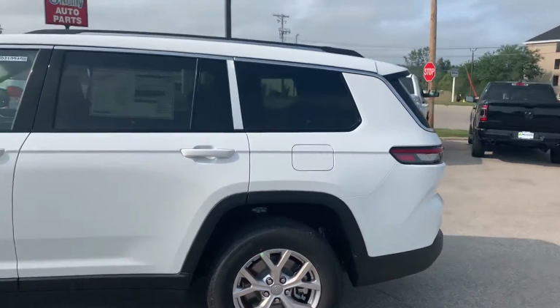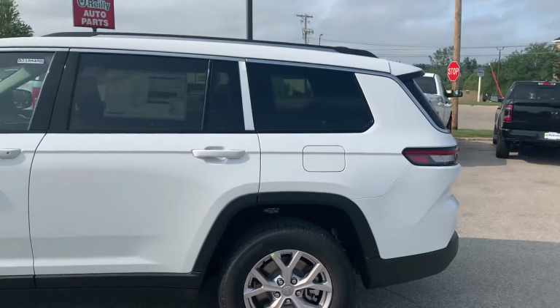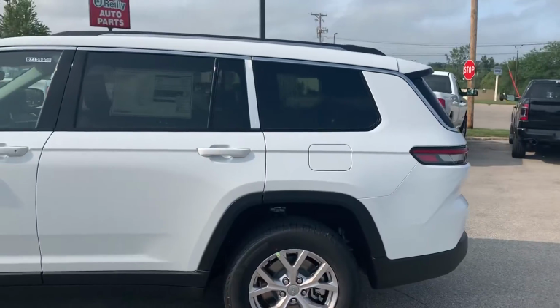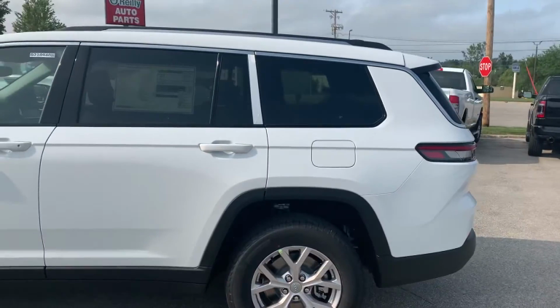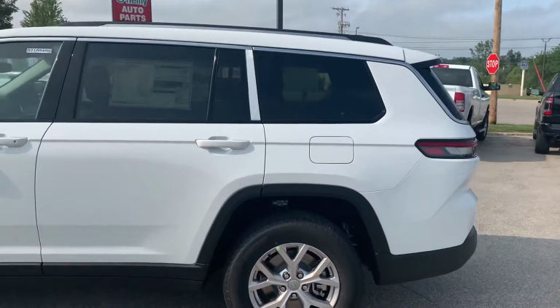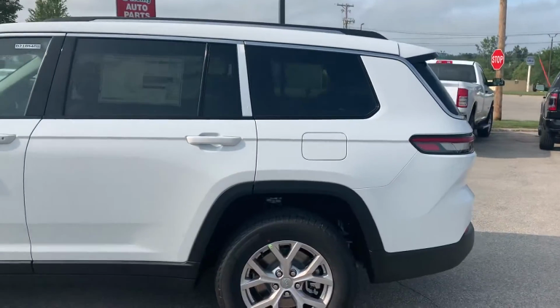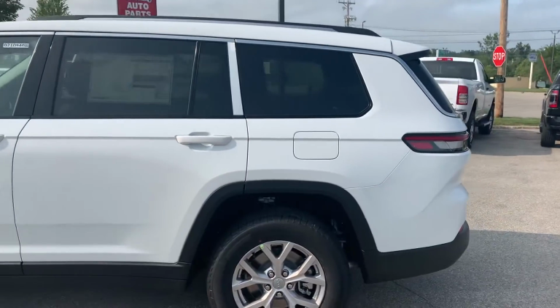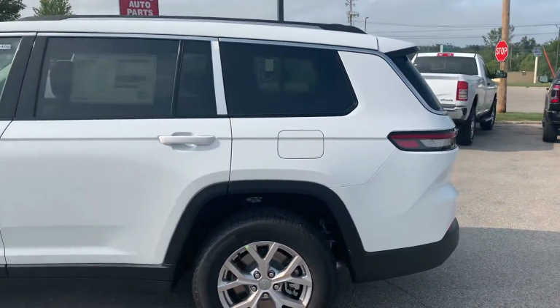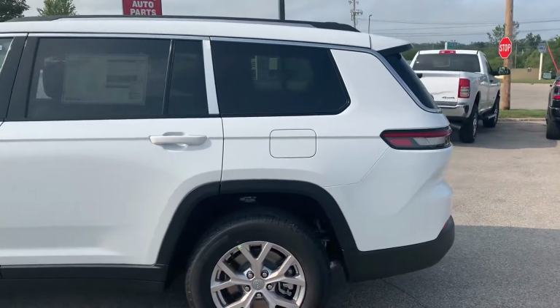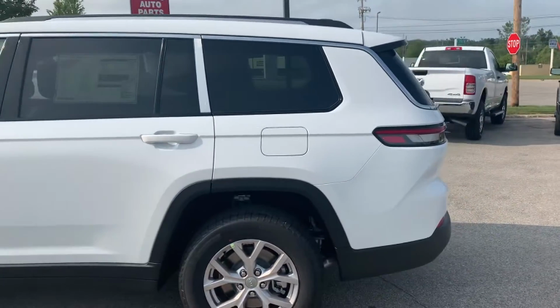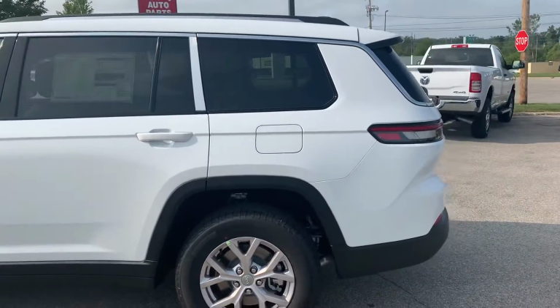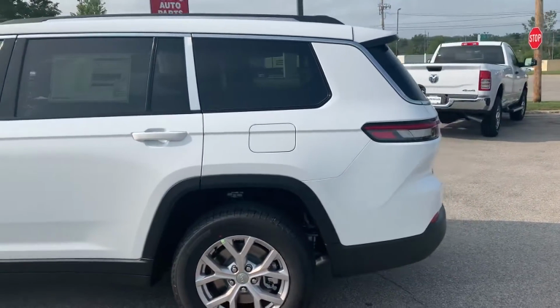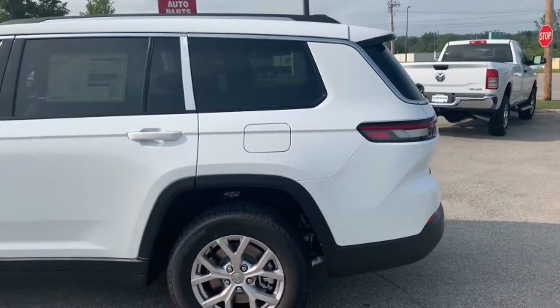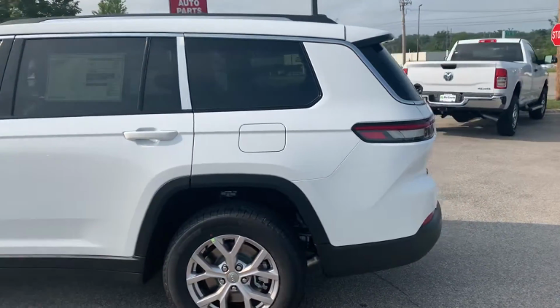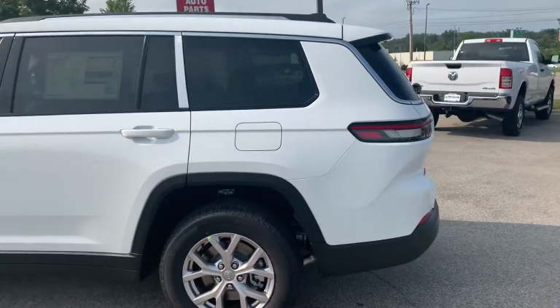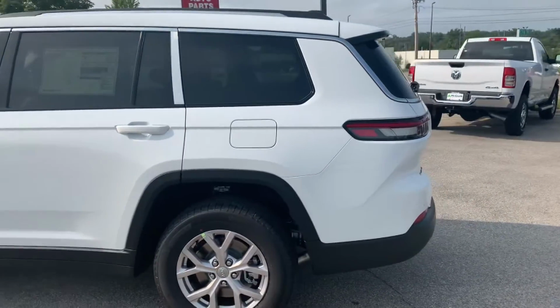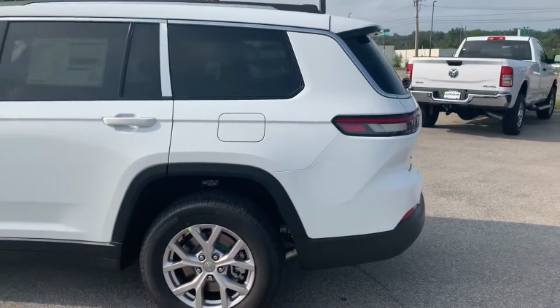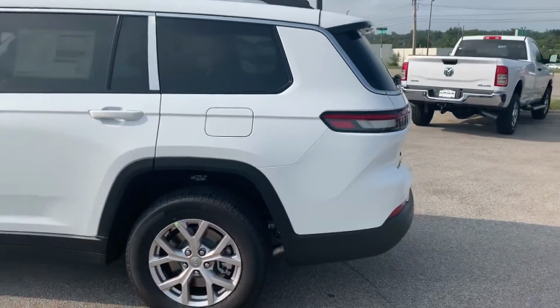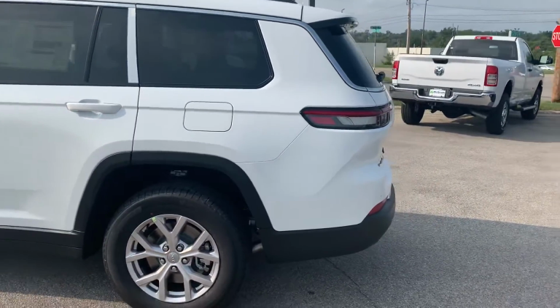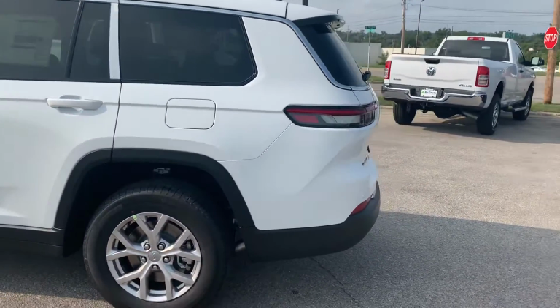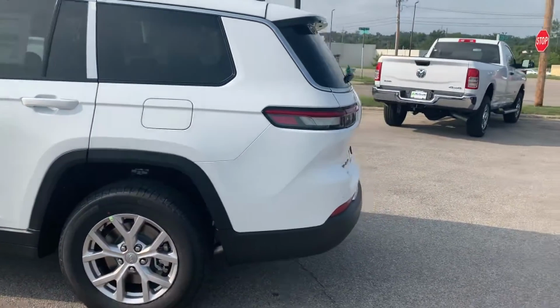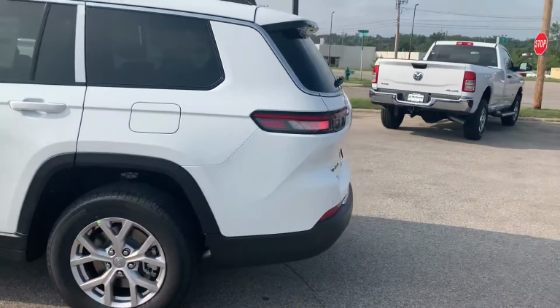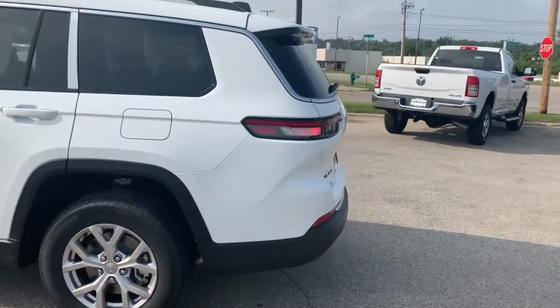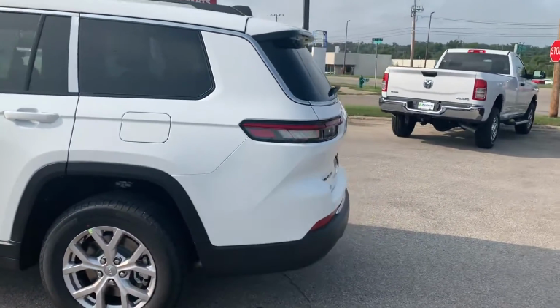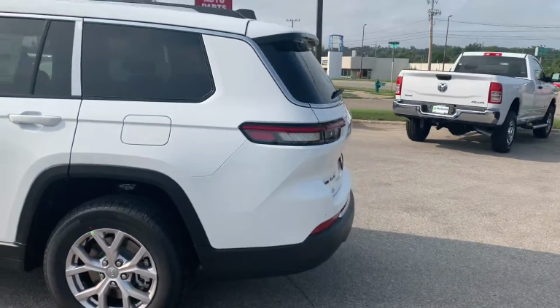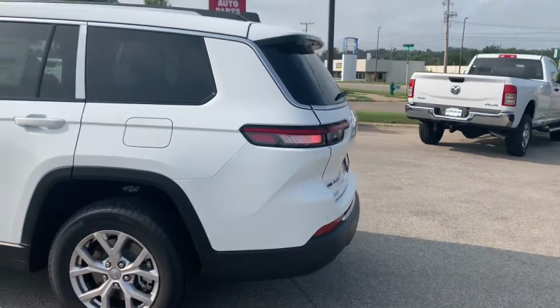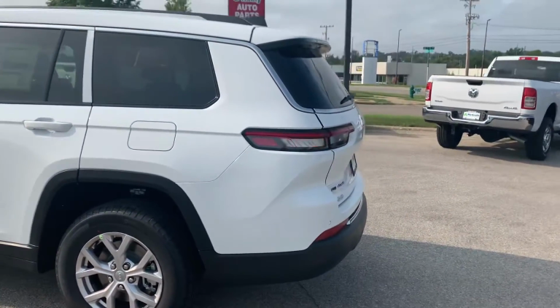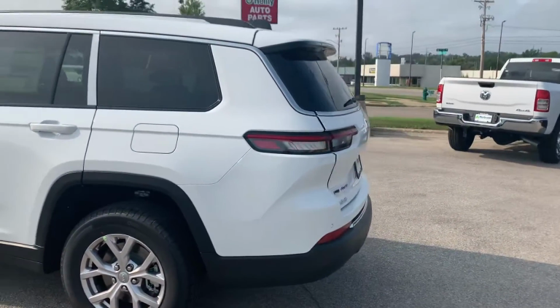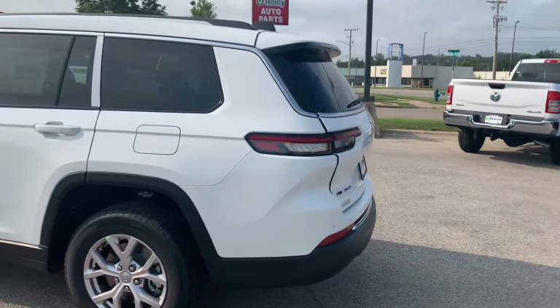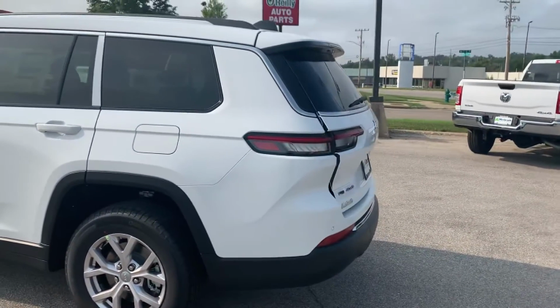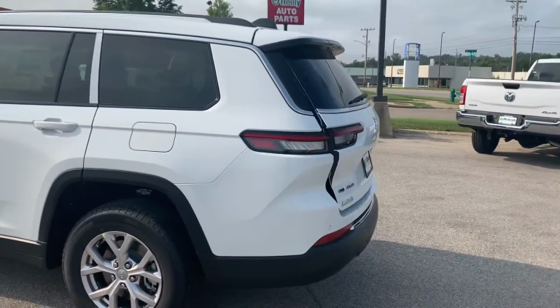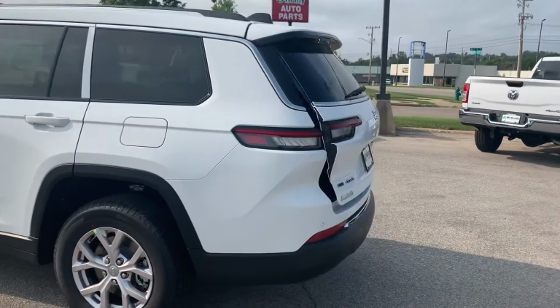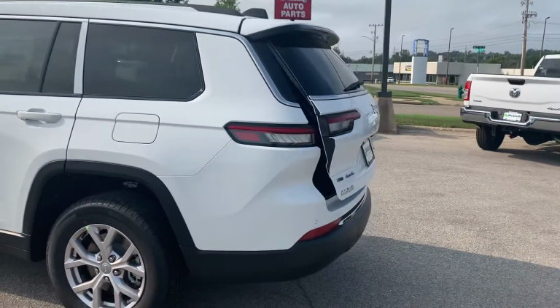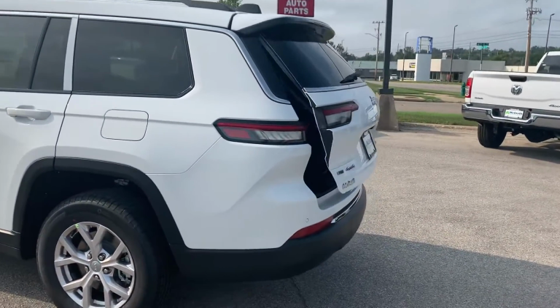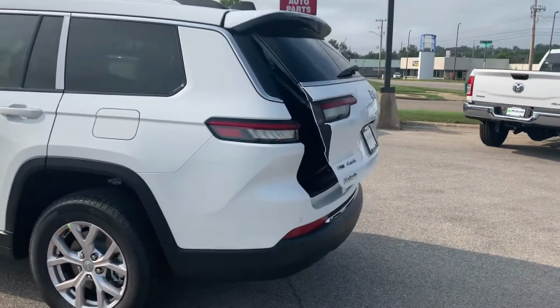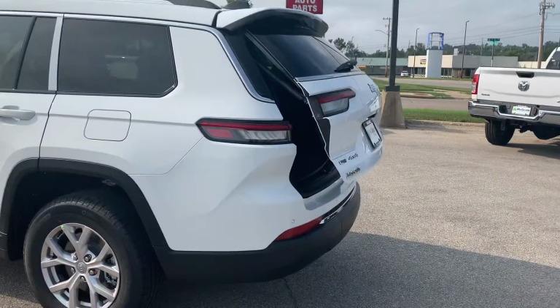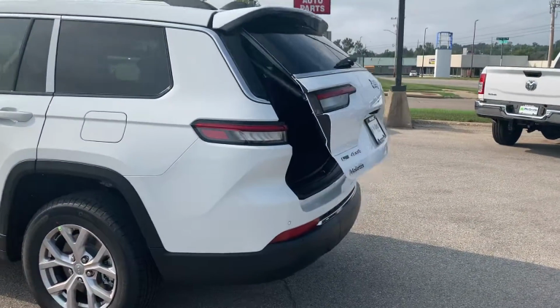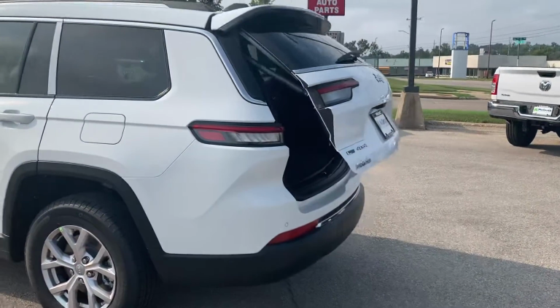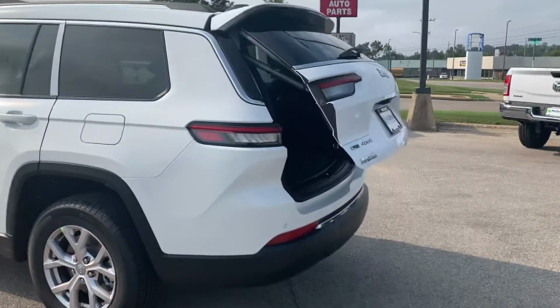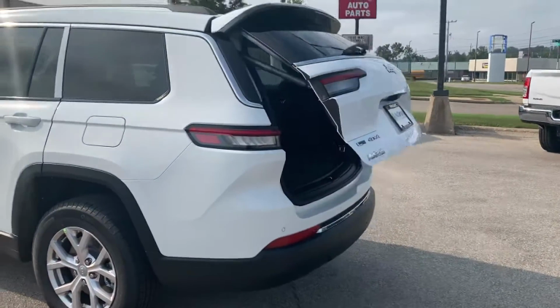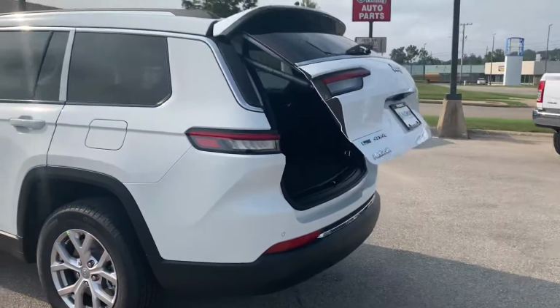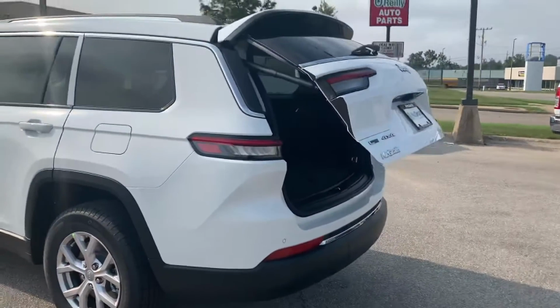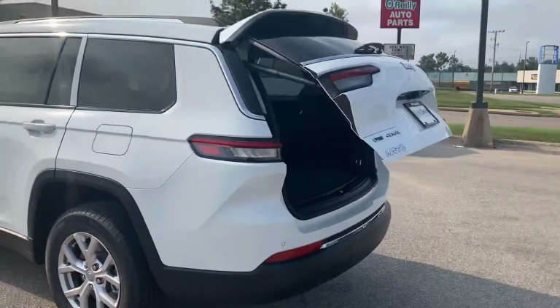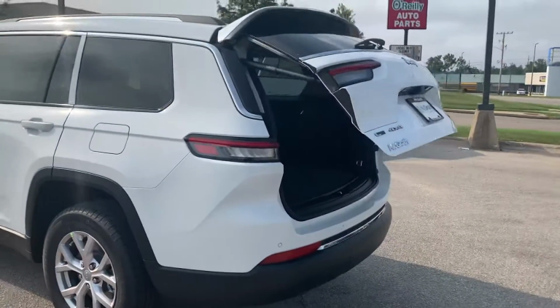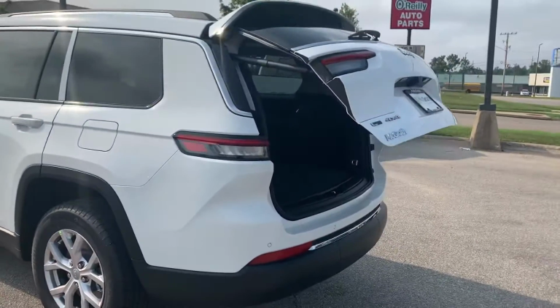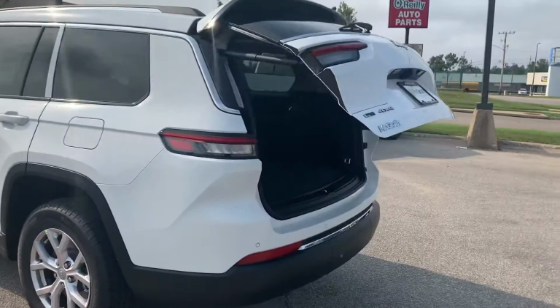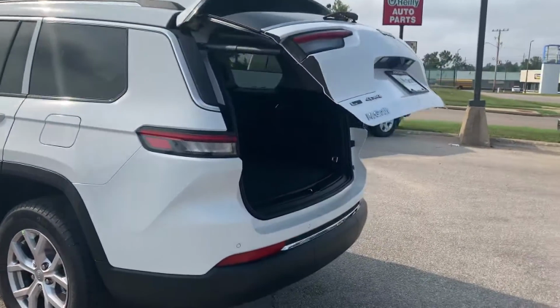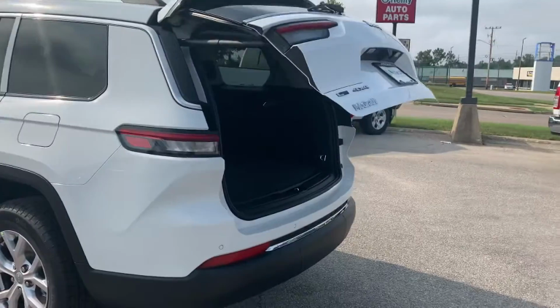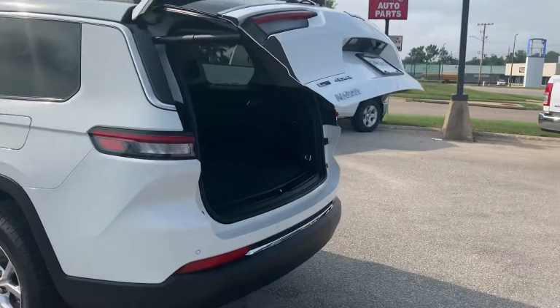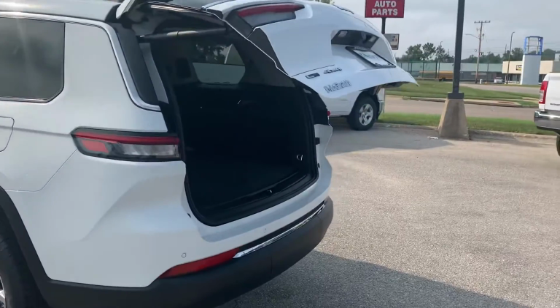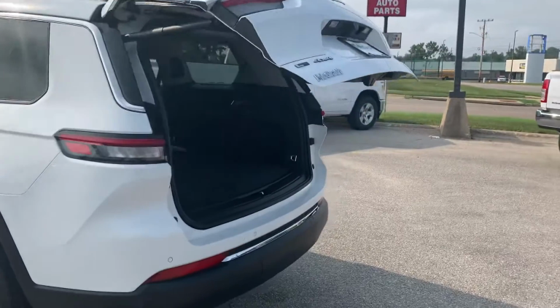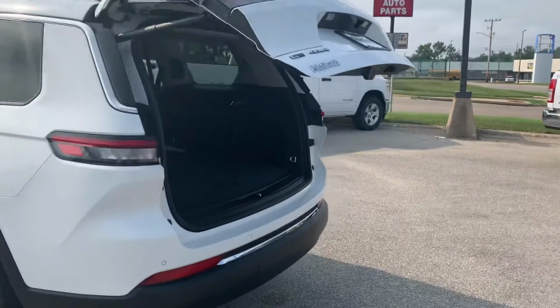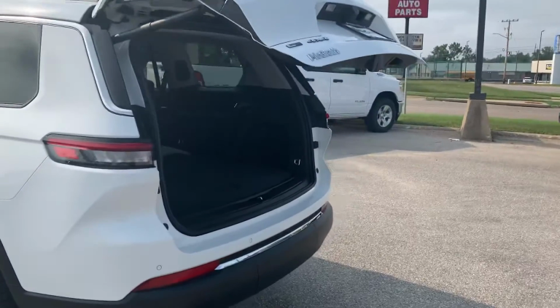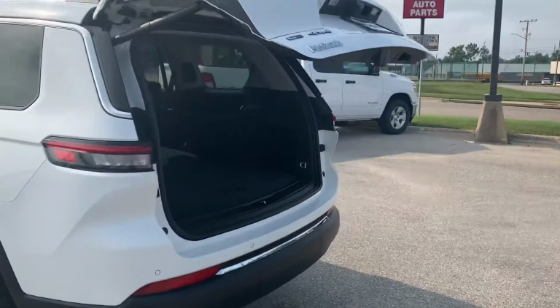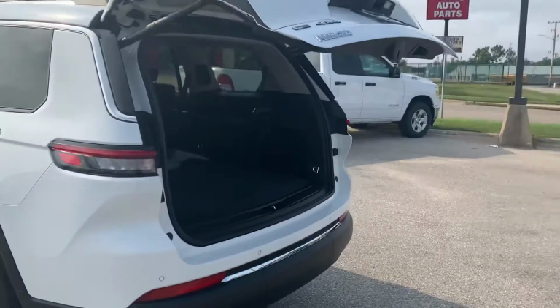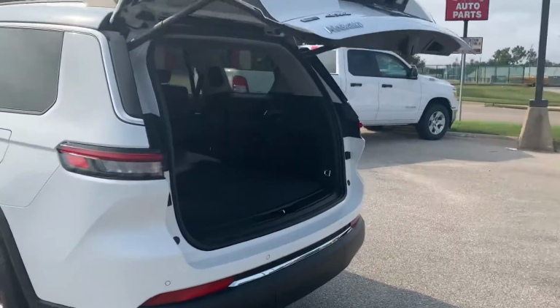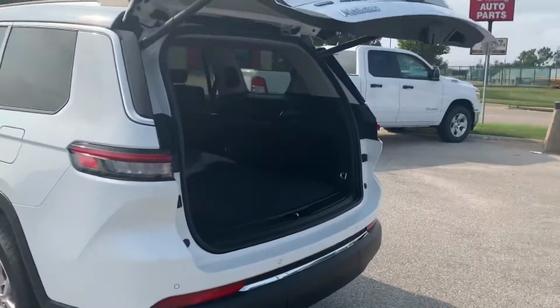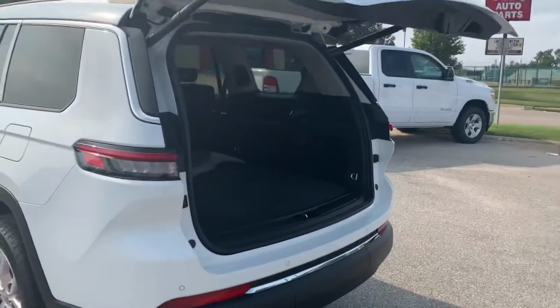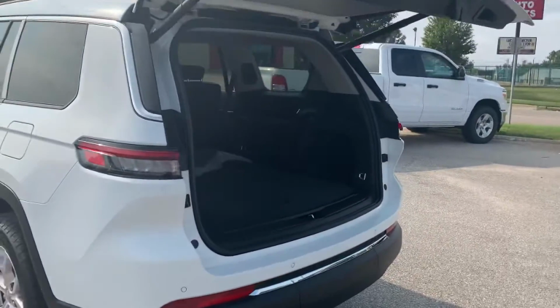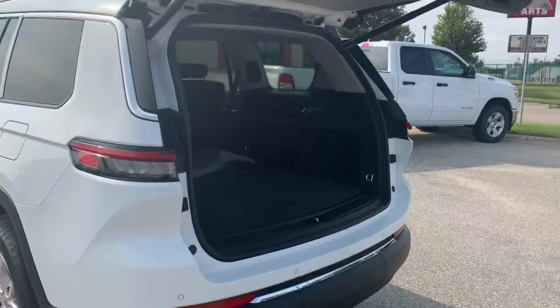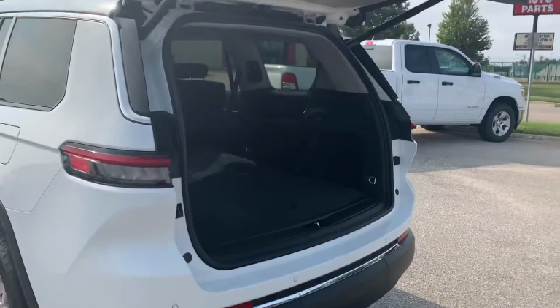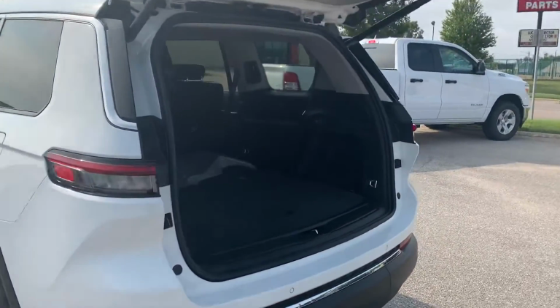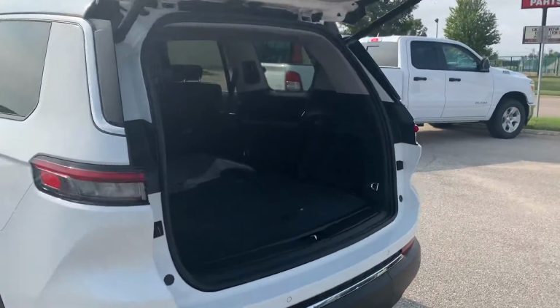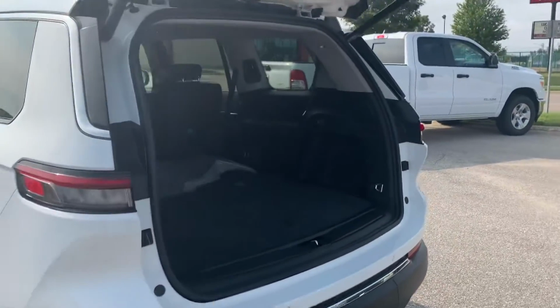I'm going to go ahead and show you the video here. I always think videos are way better than pictures — you can see a lot more and they're just better overall.